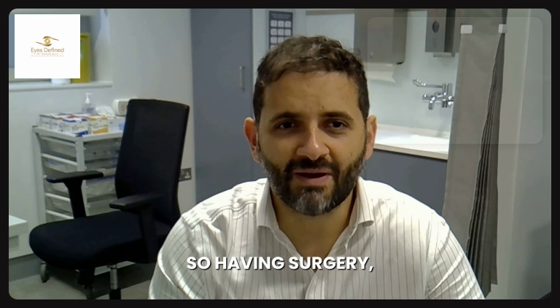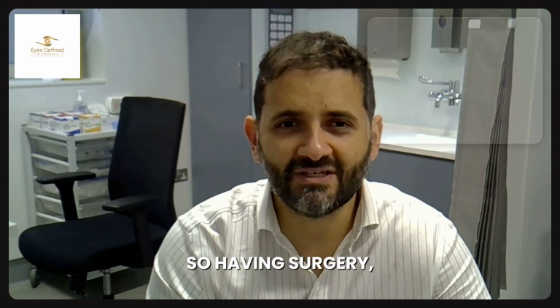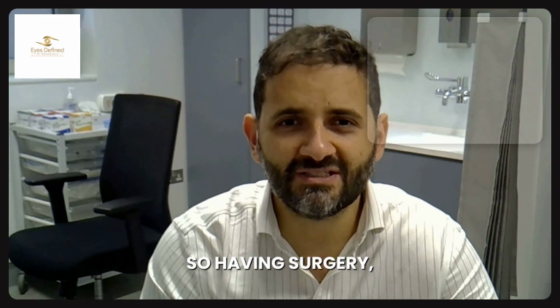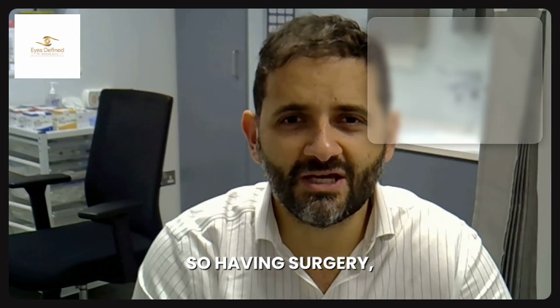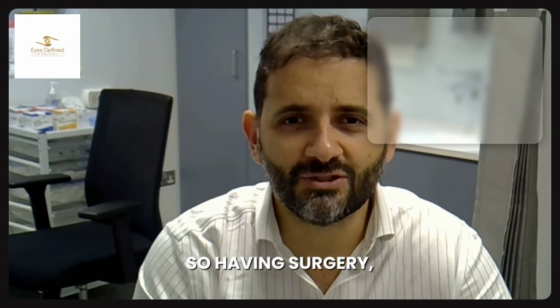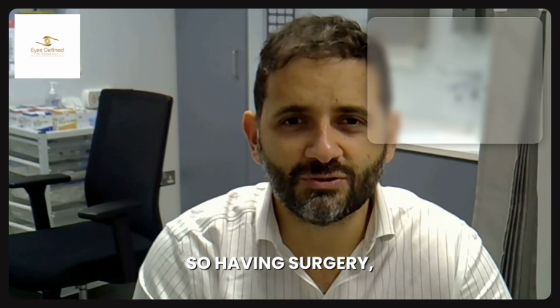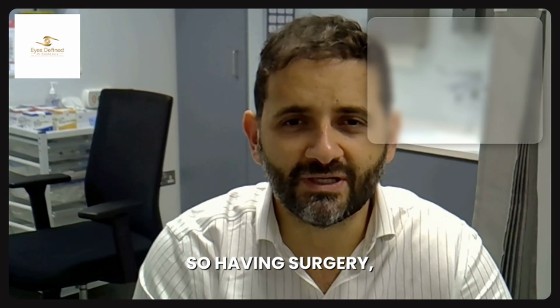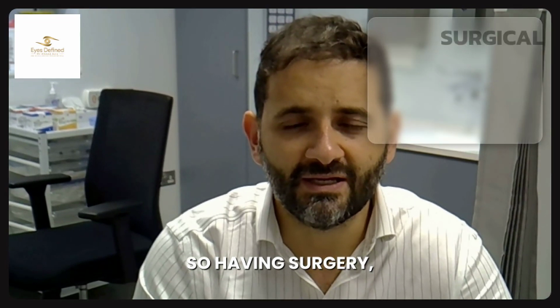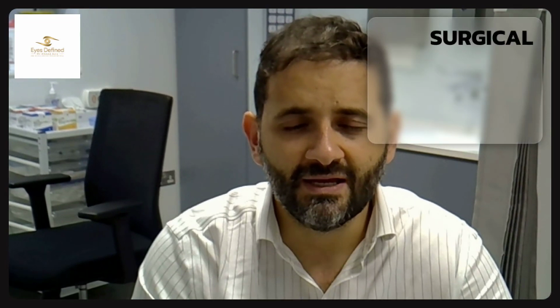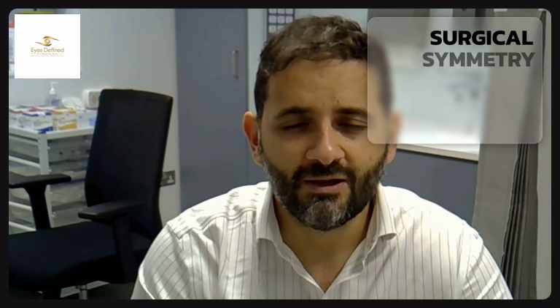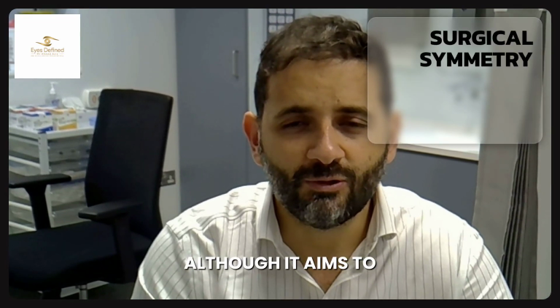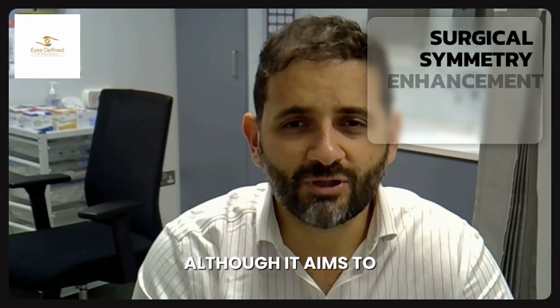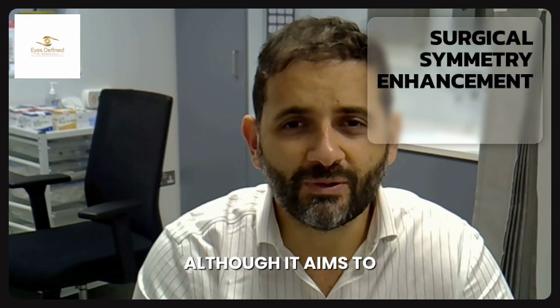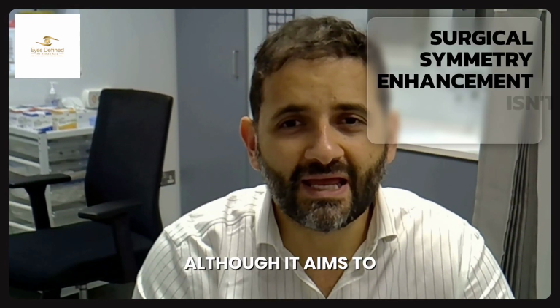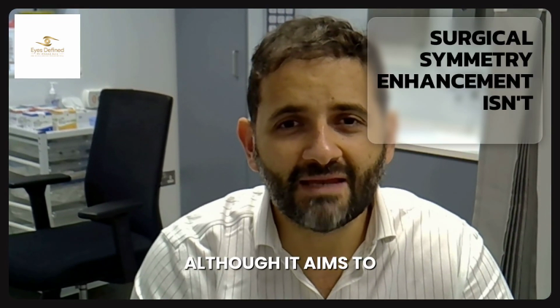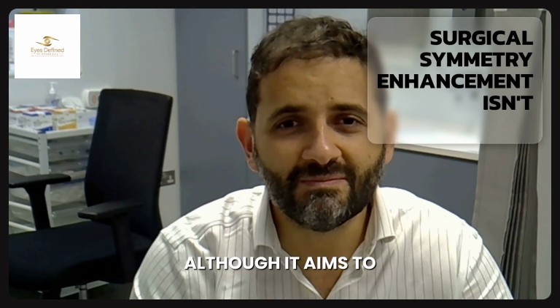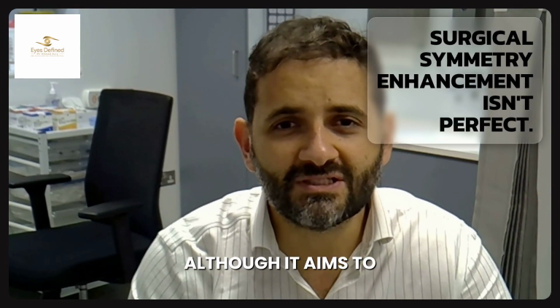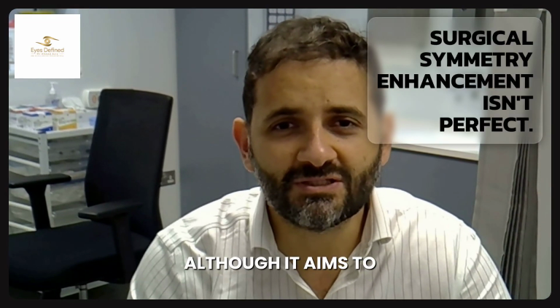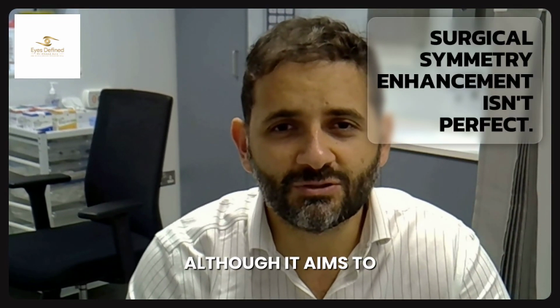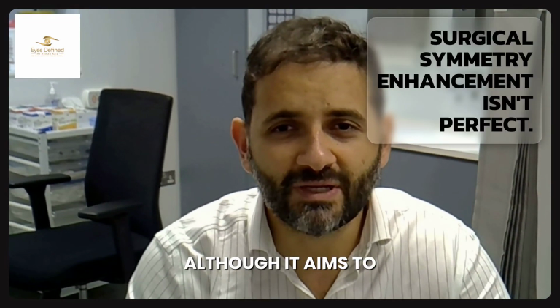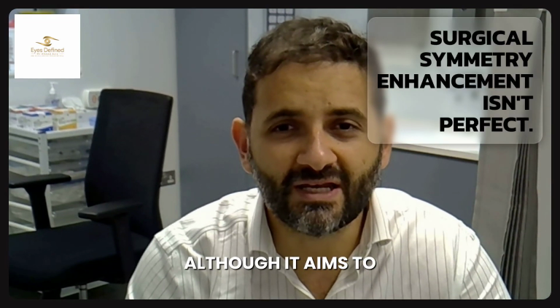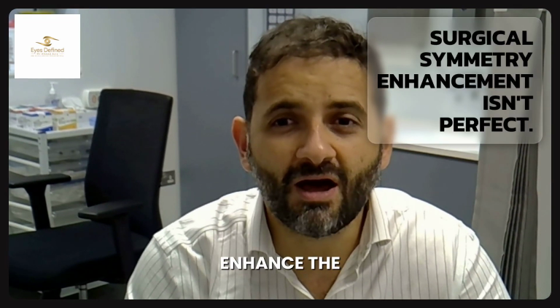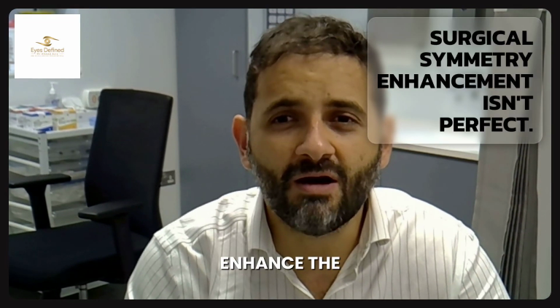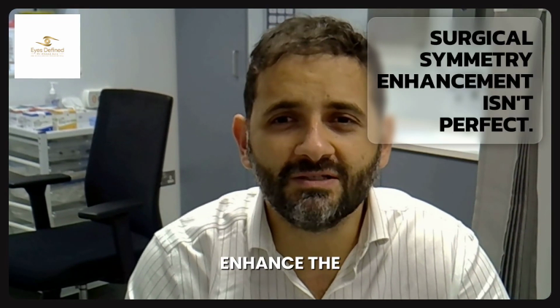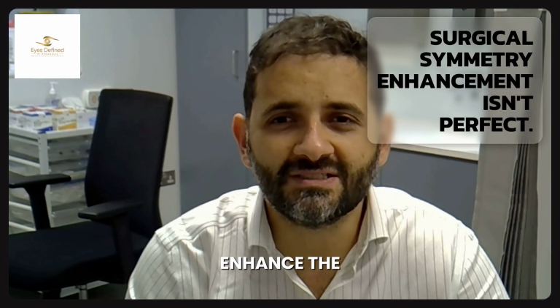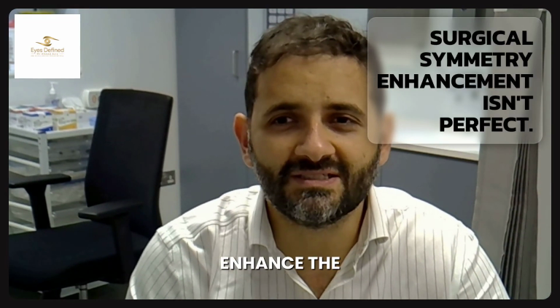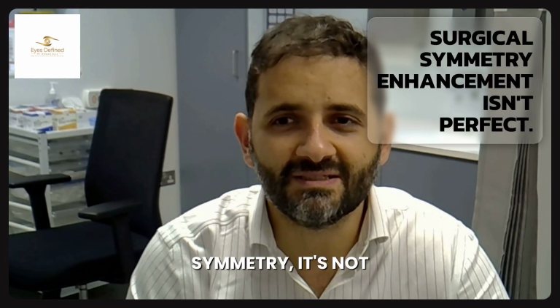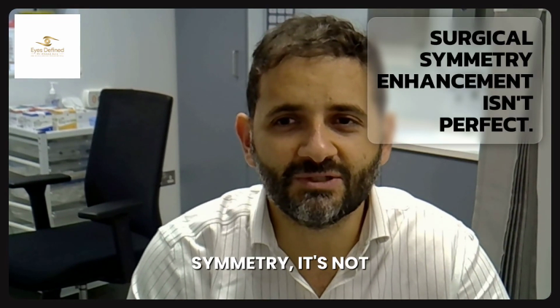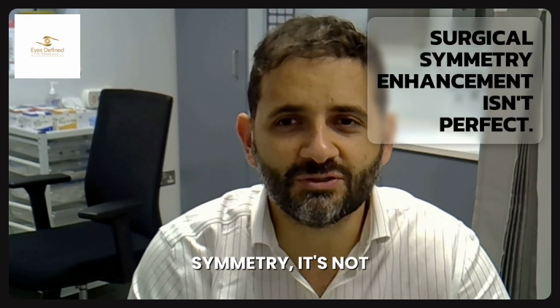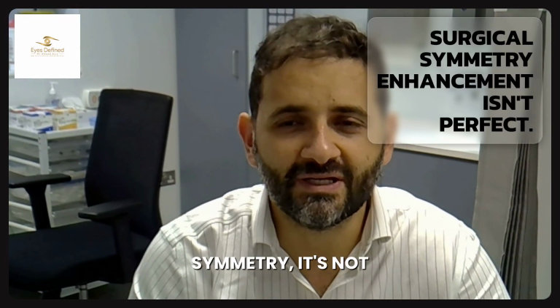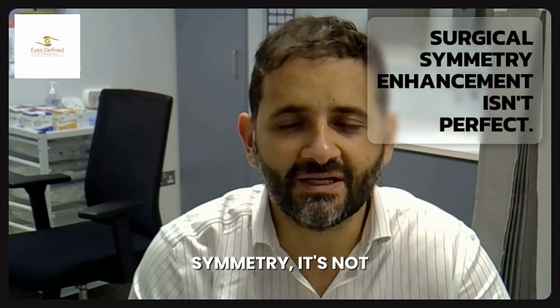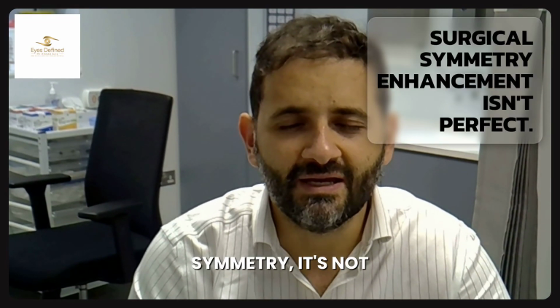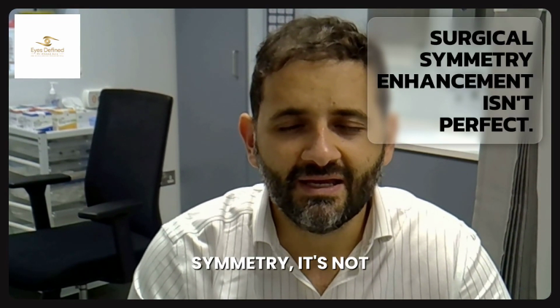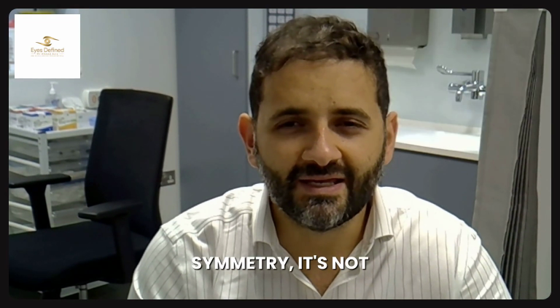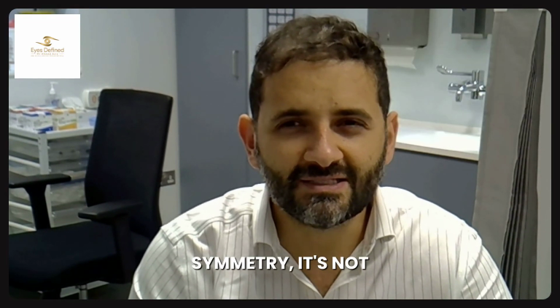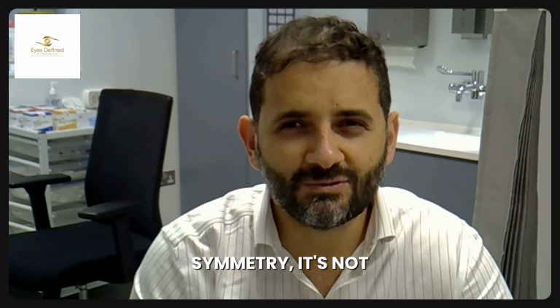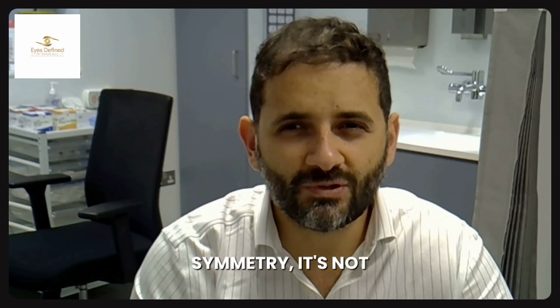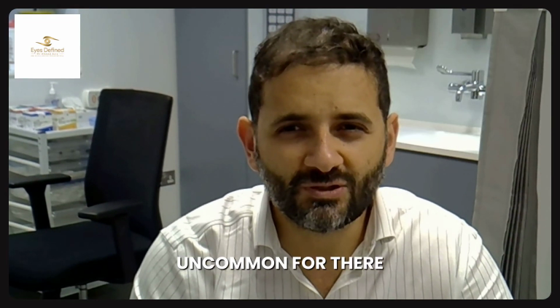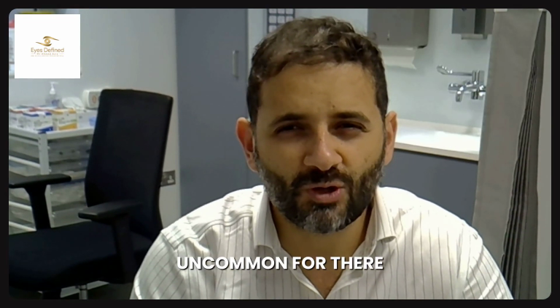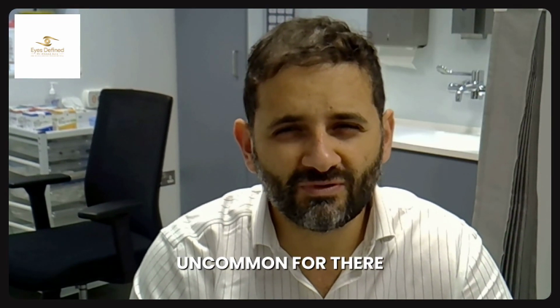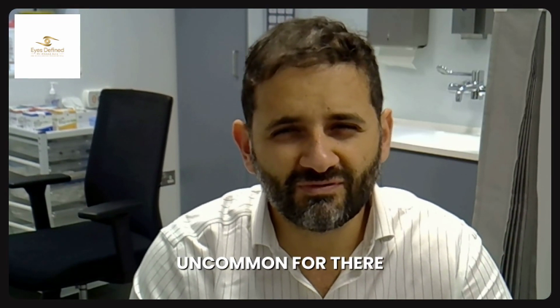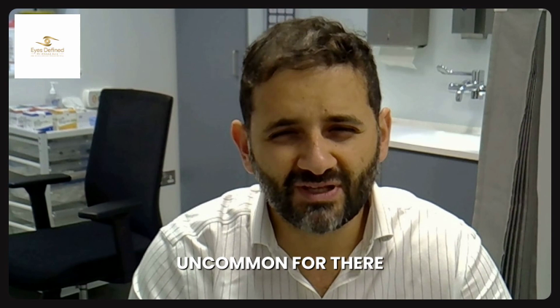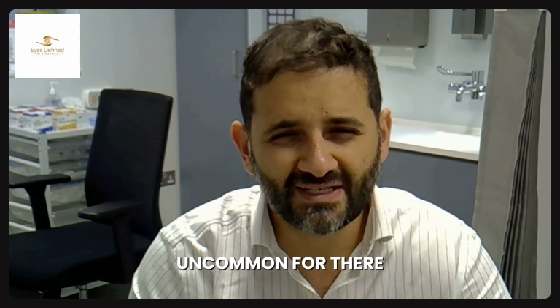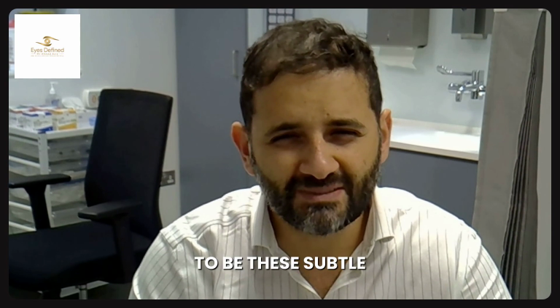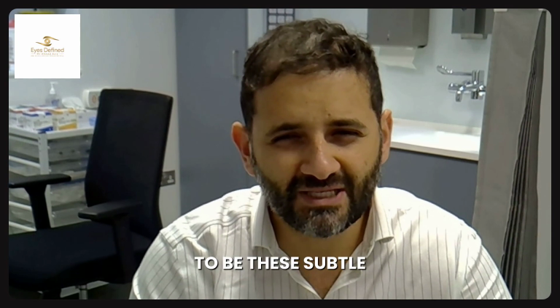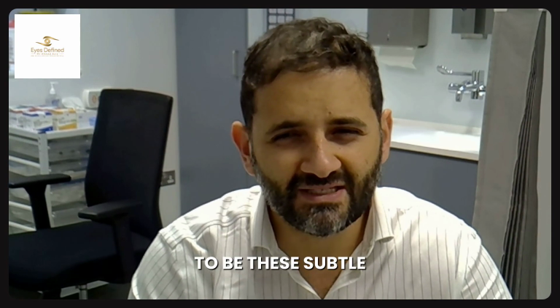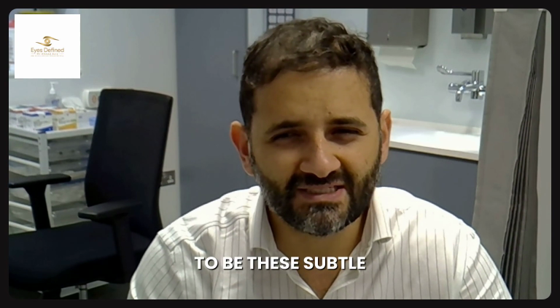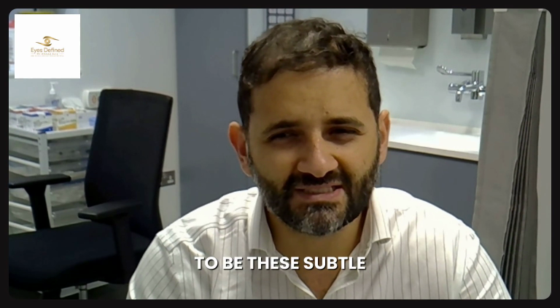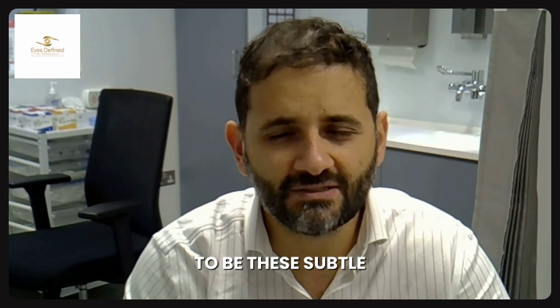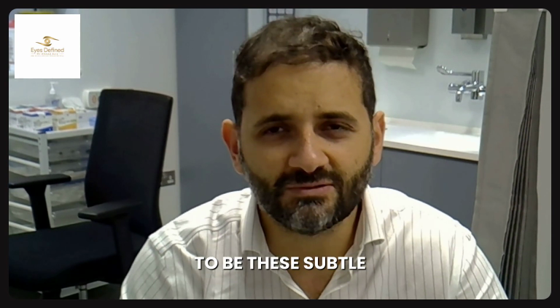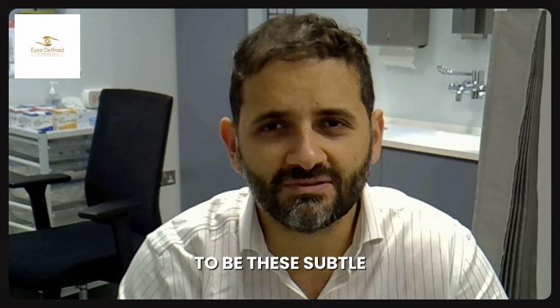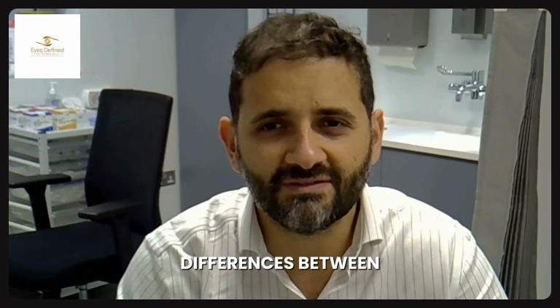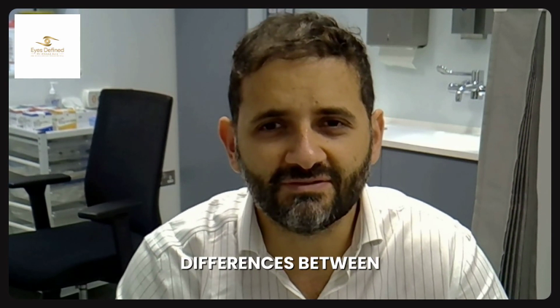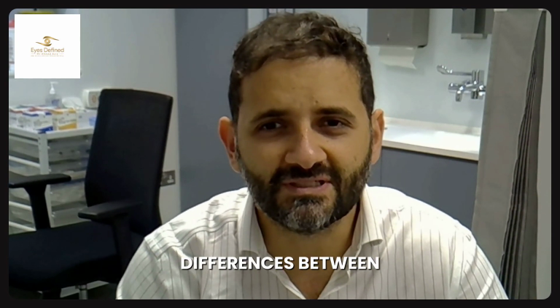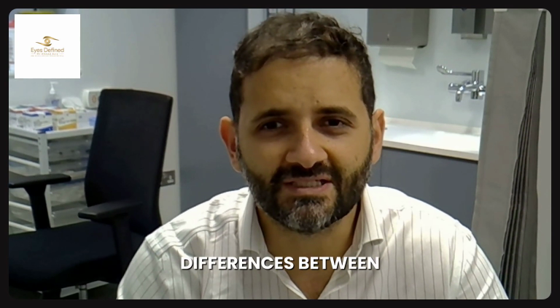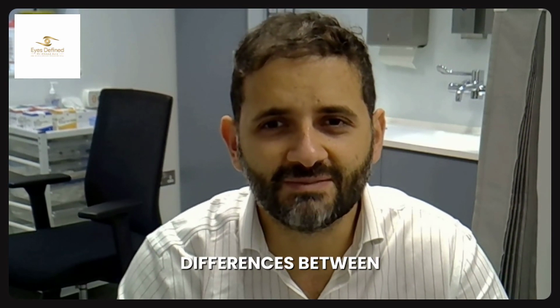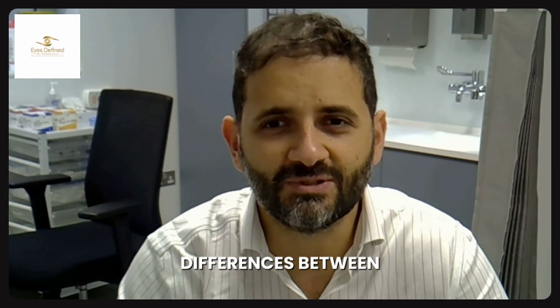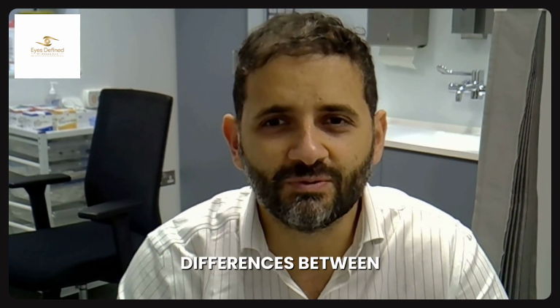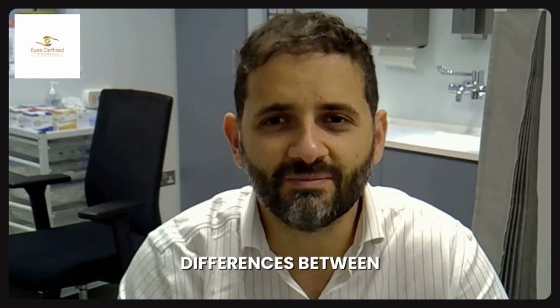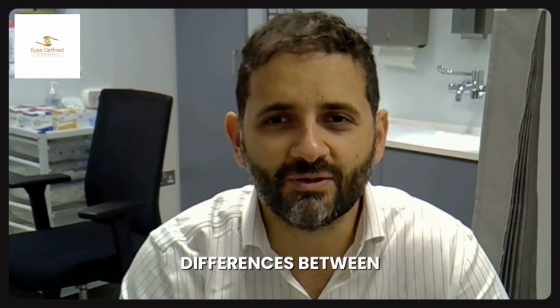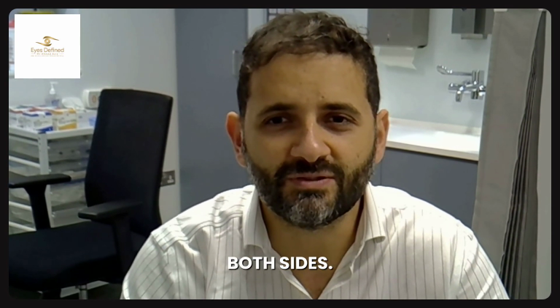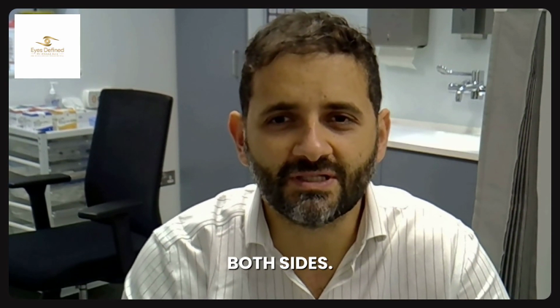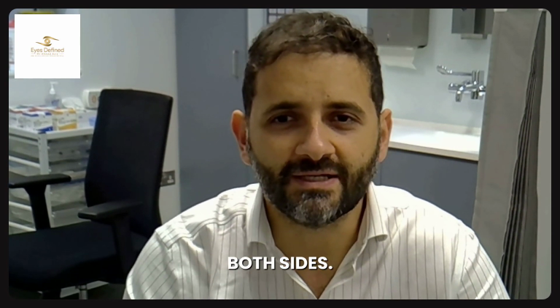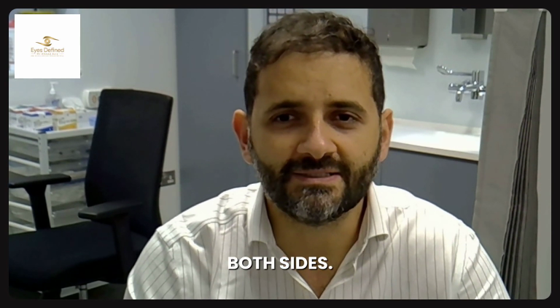So having surgery, although it aims to enhance symmetry, it's not uncommon for there to be subtle differences between both sides.